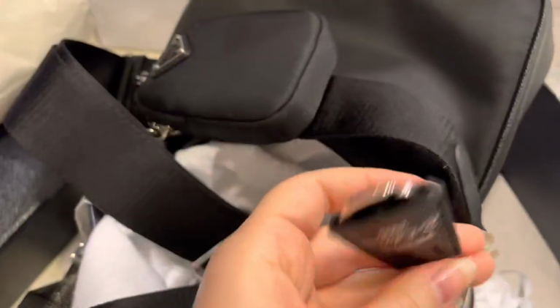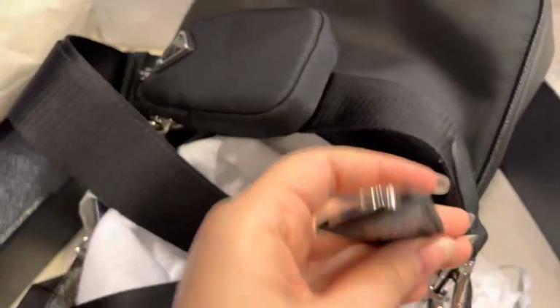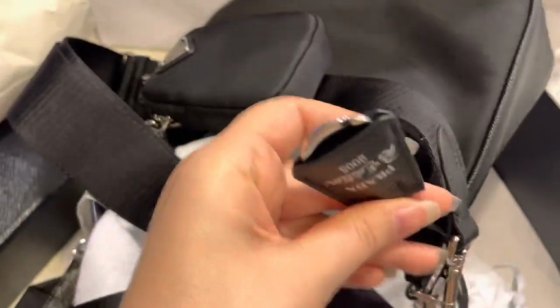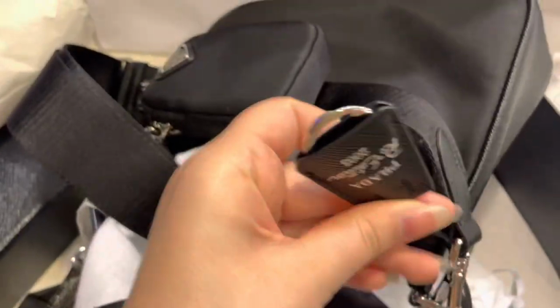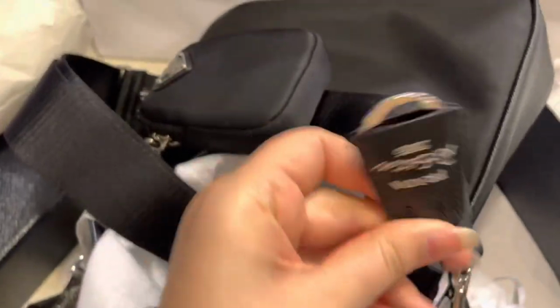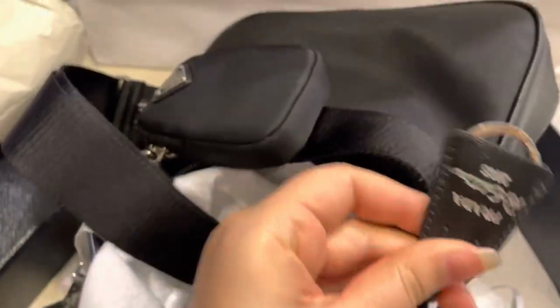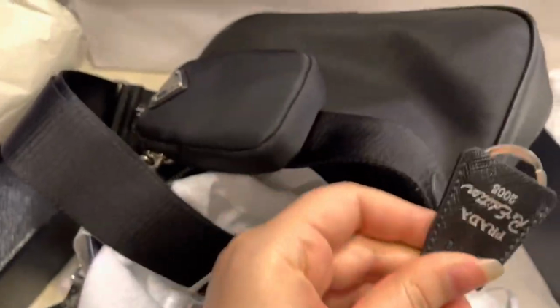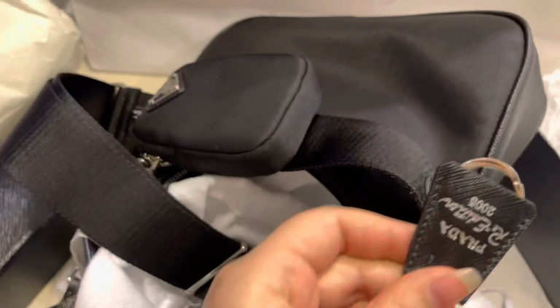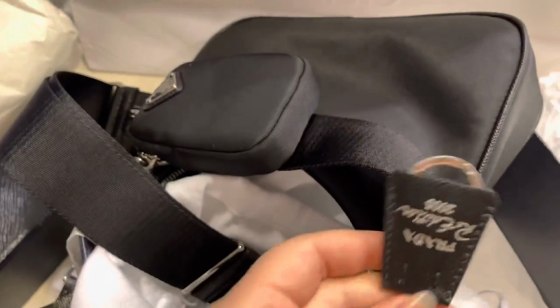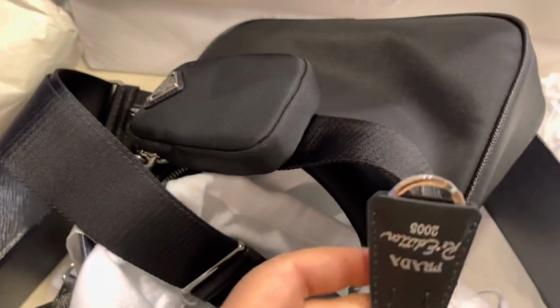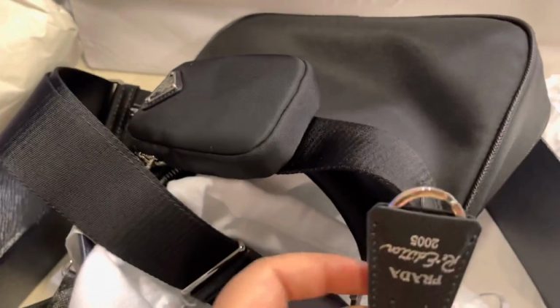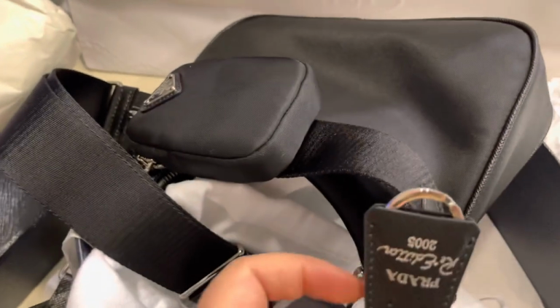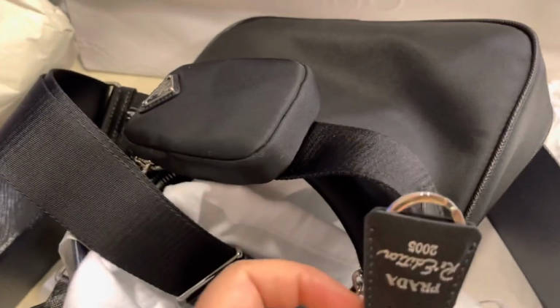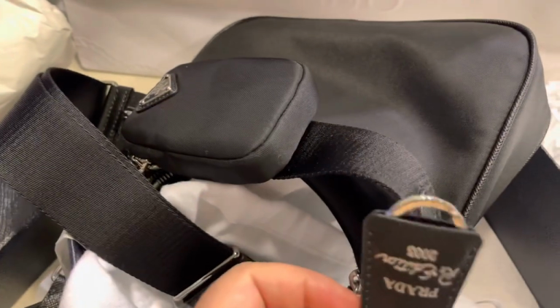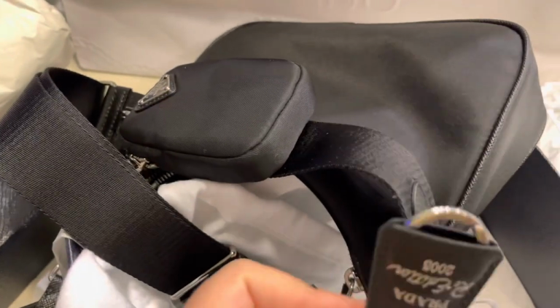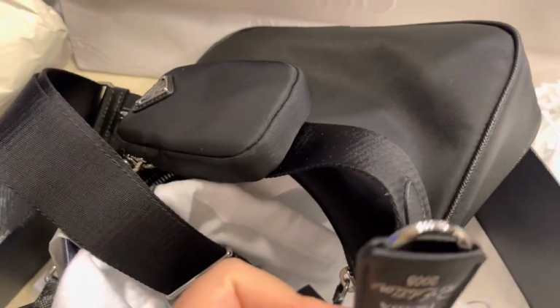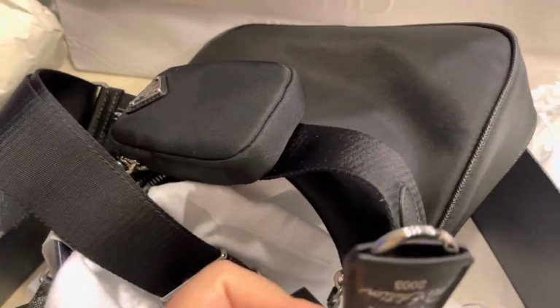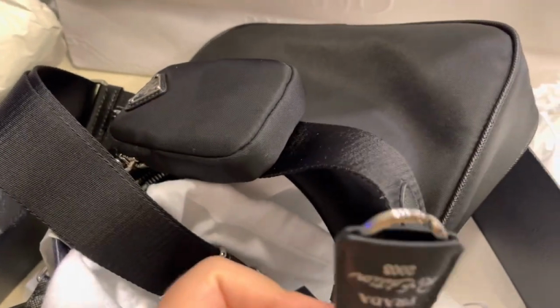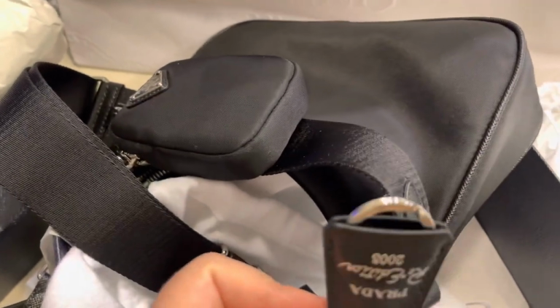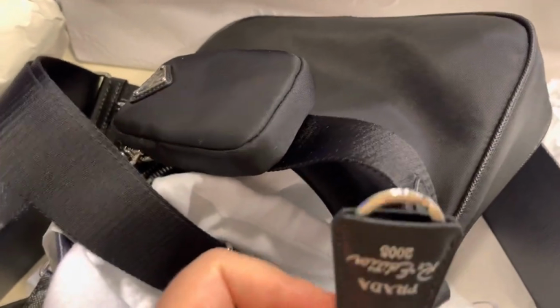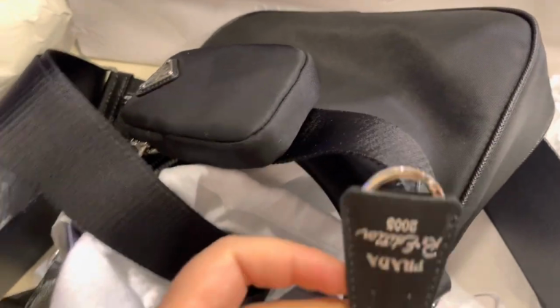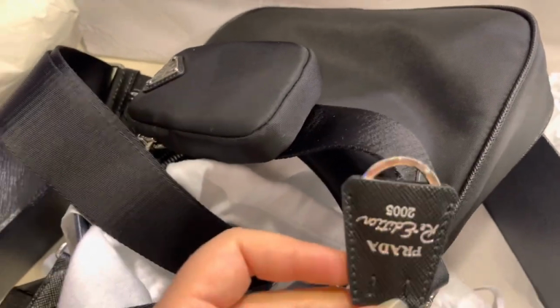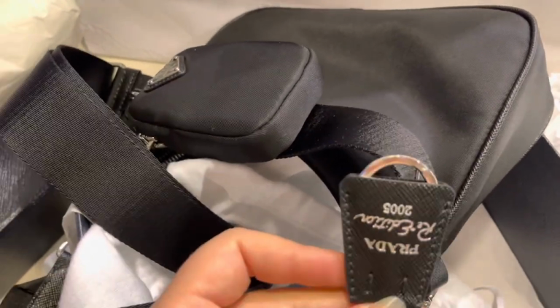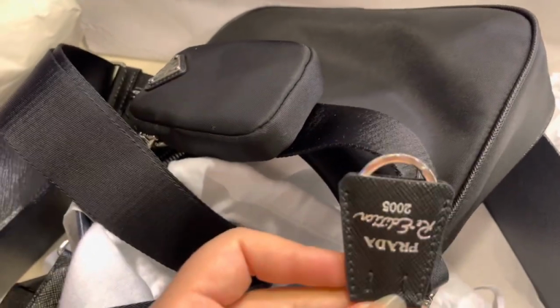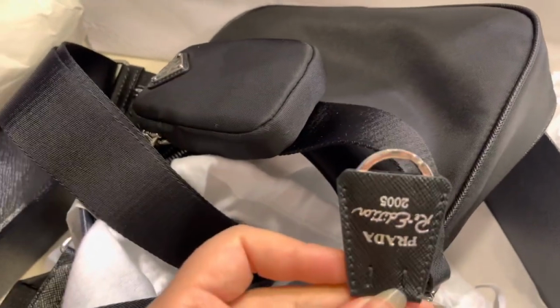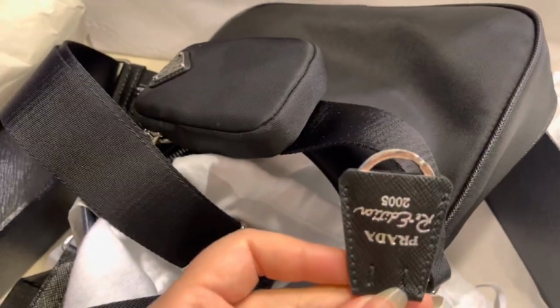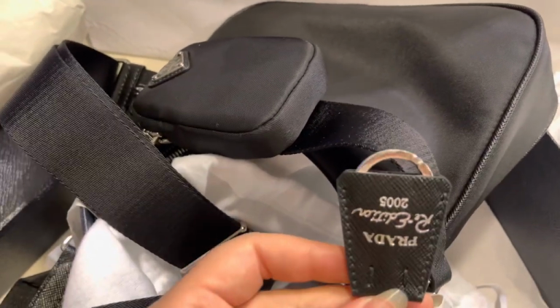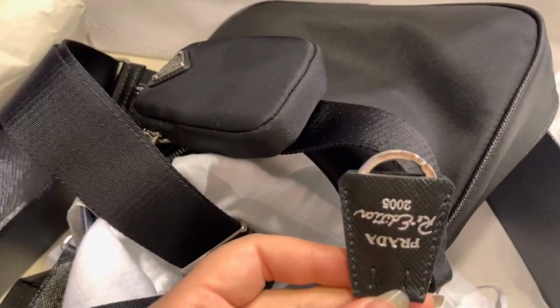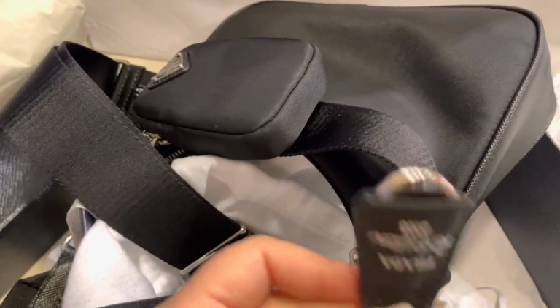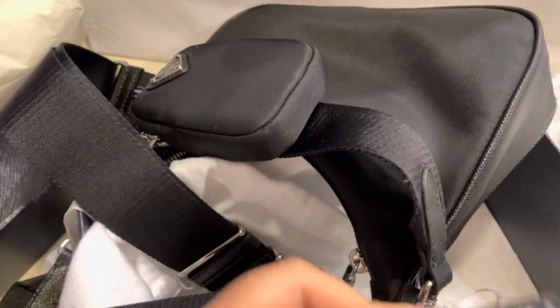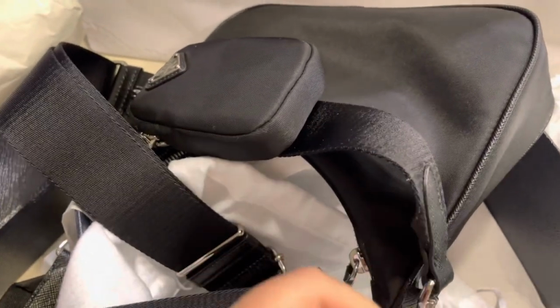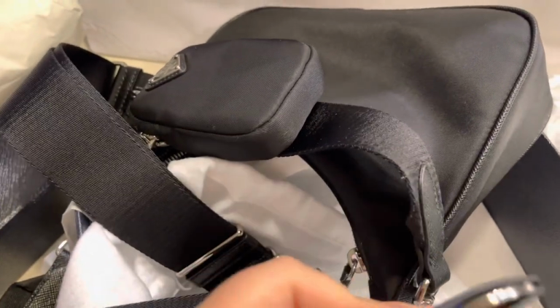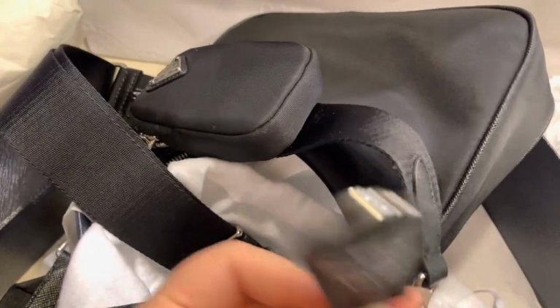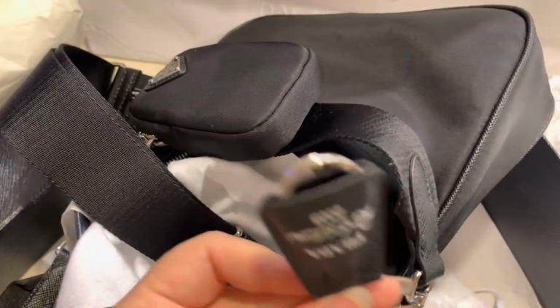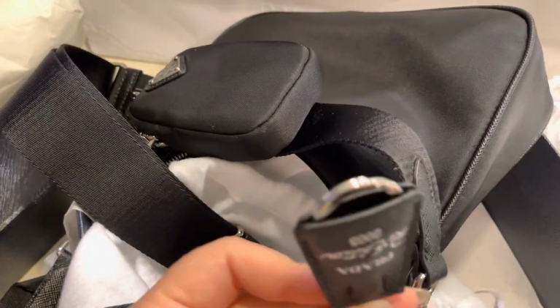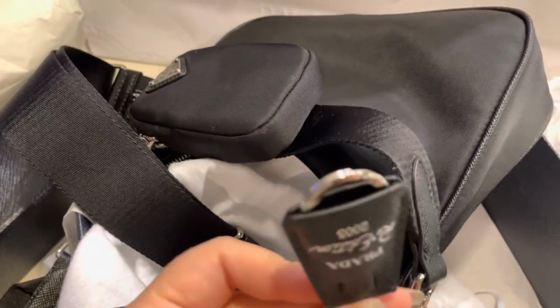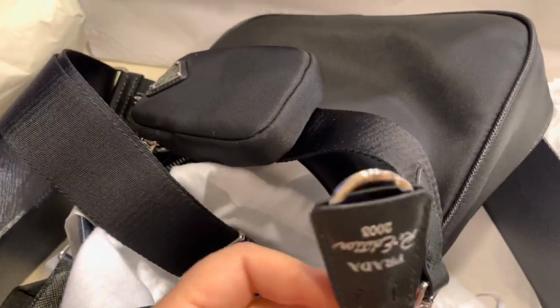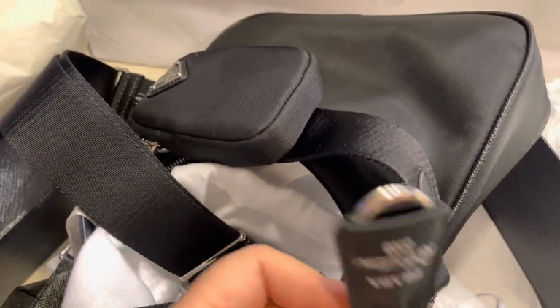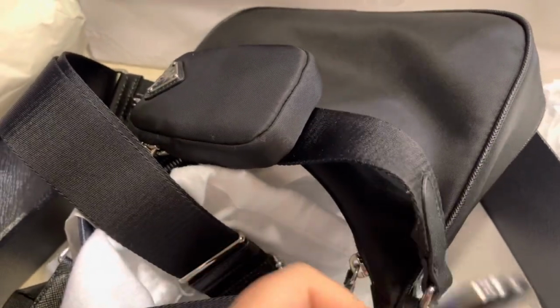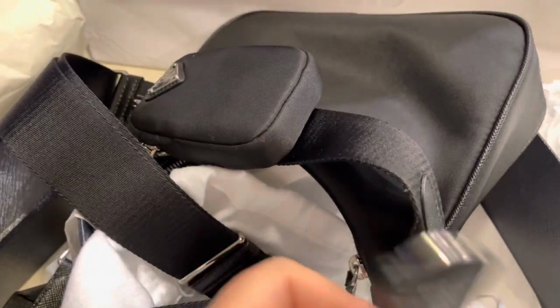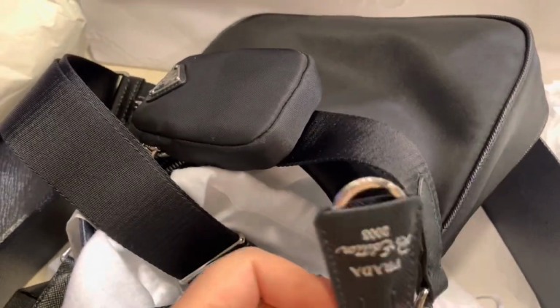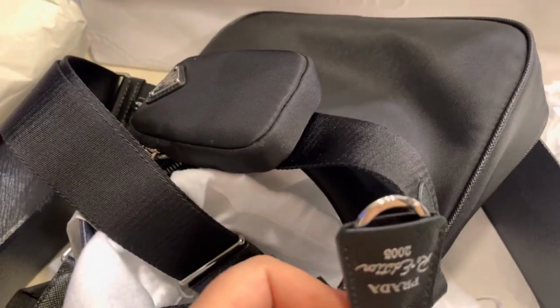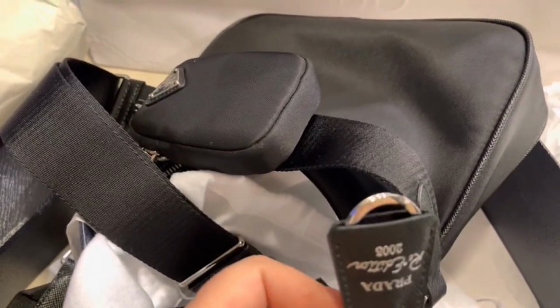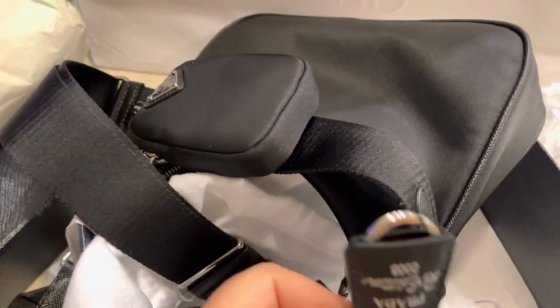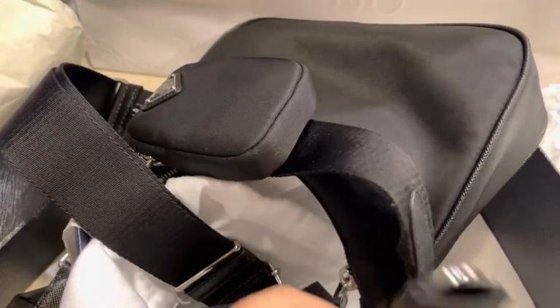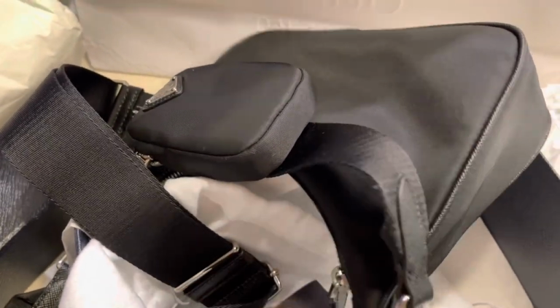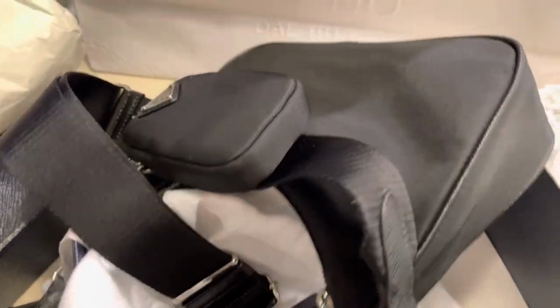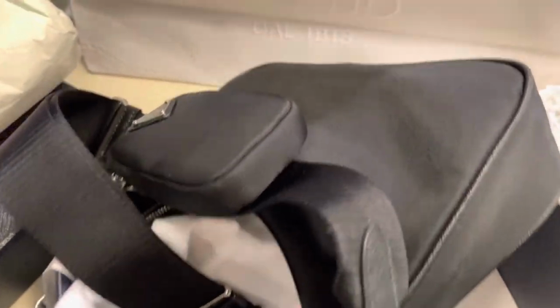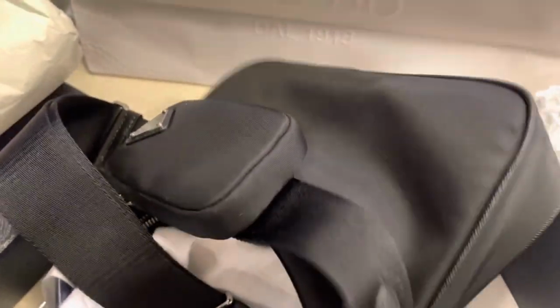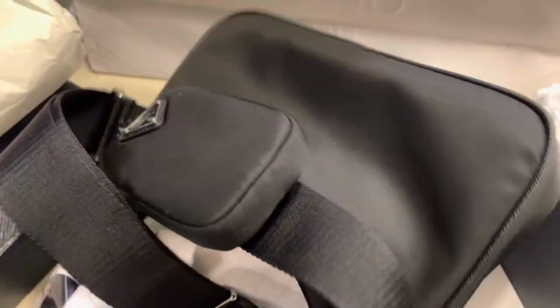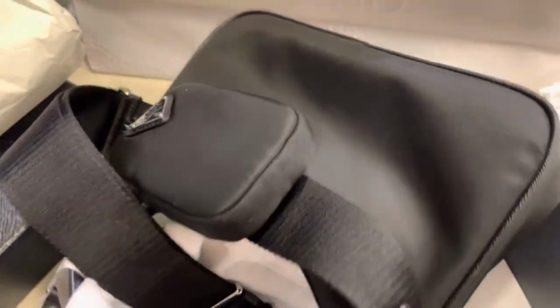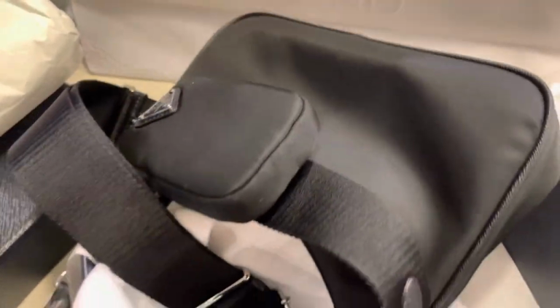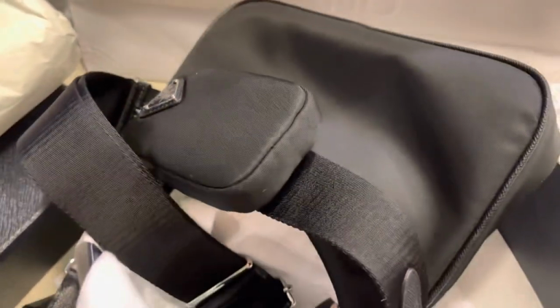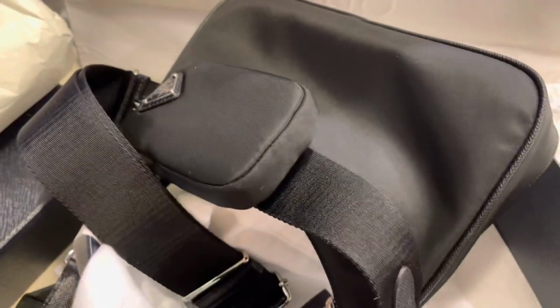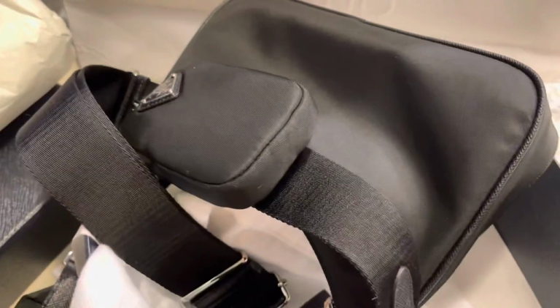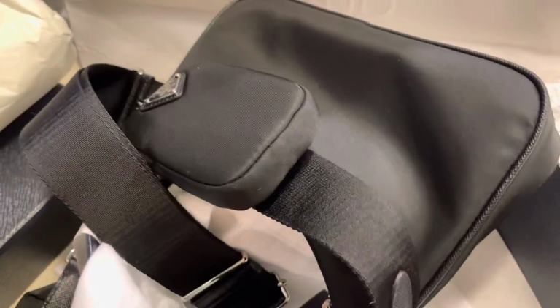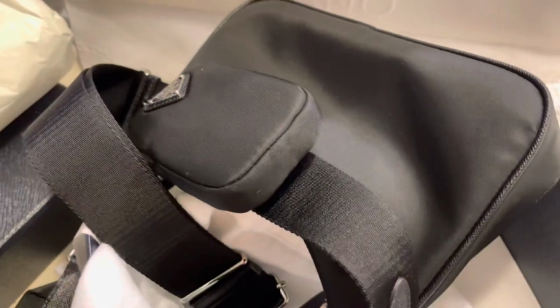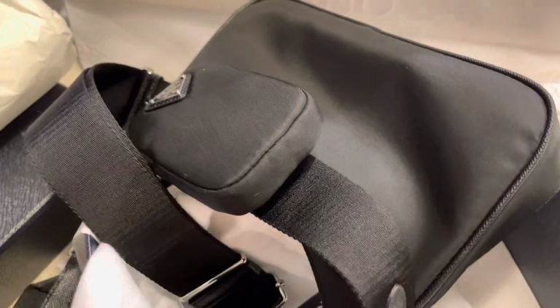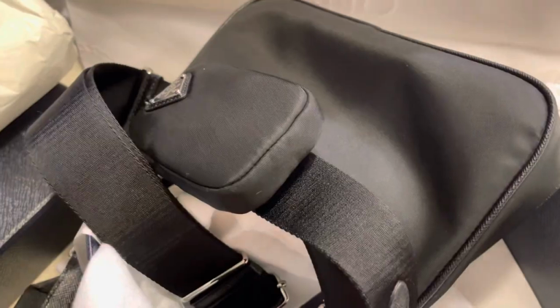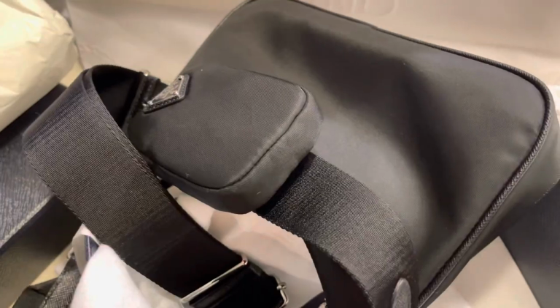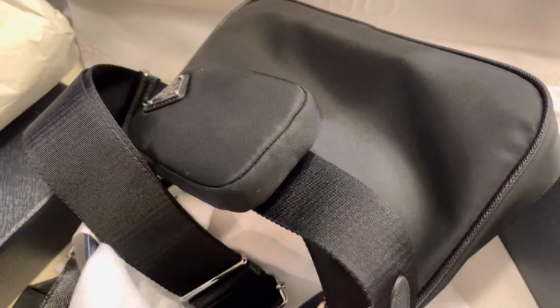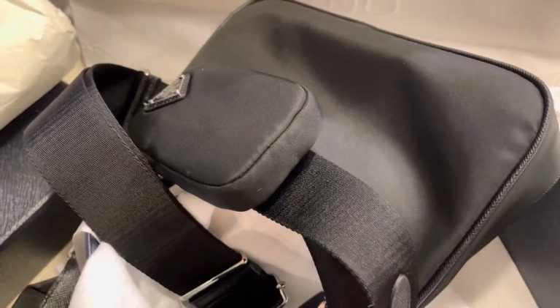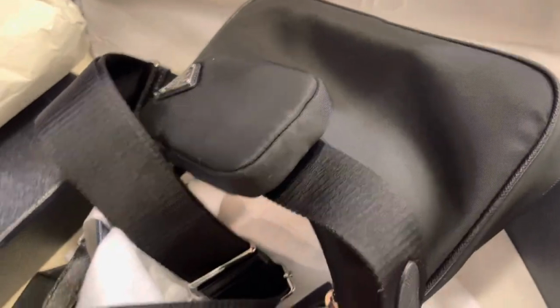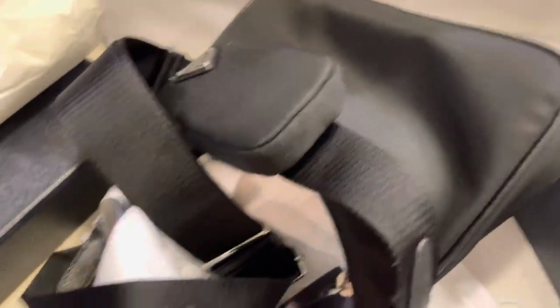This one is like a key chain, so you can put different keys on it. I love the details on this bag.